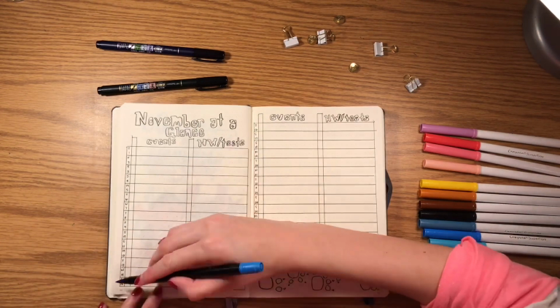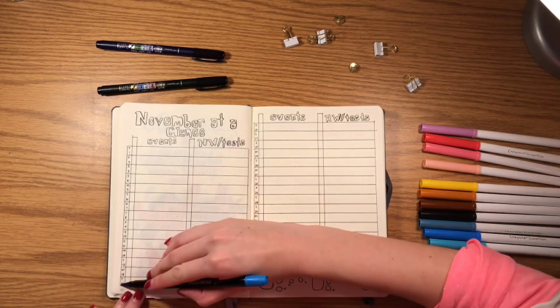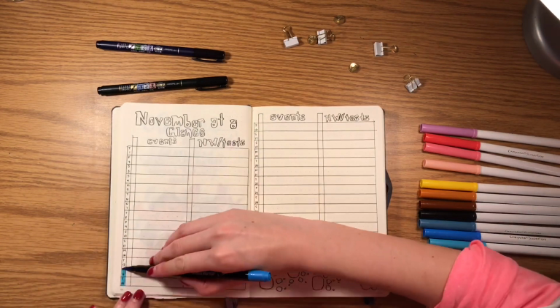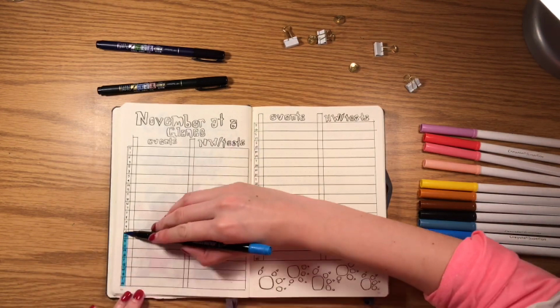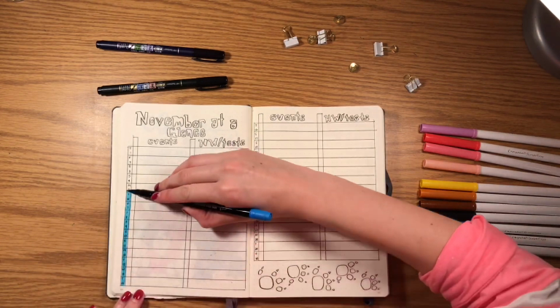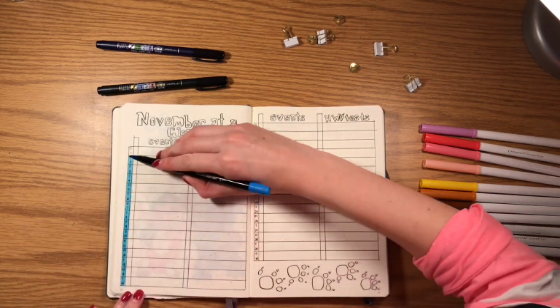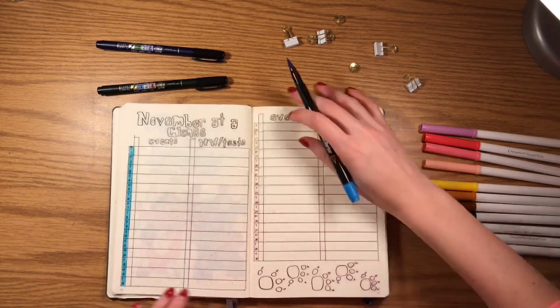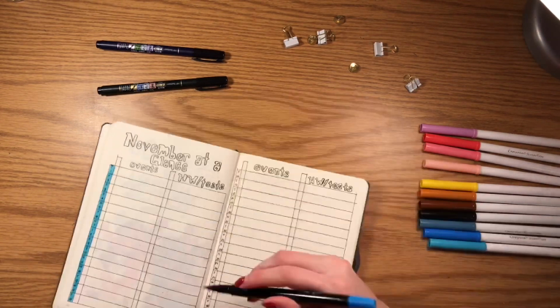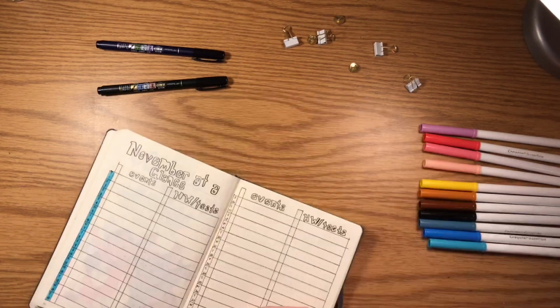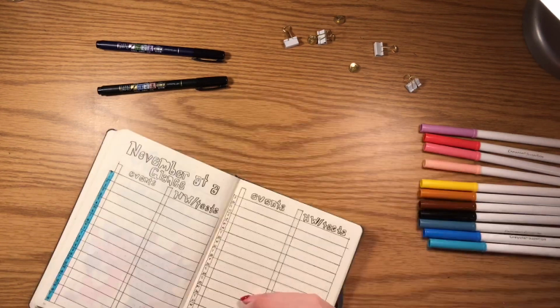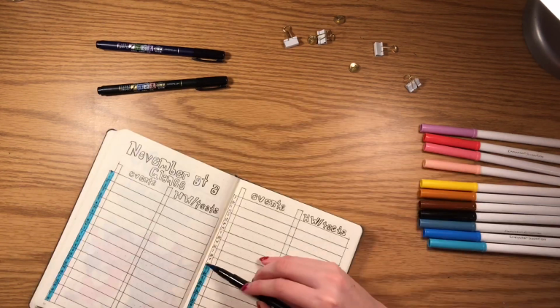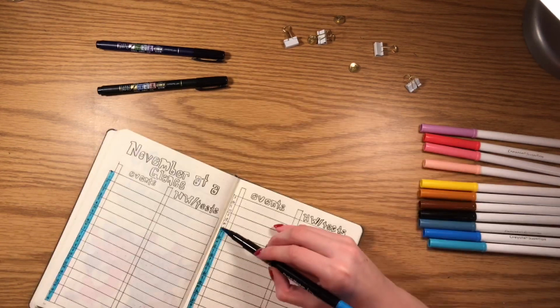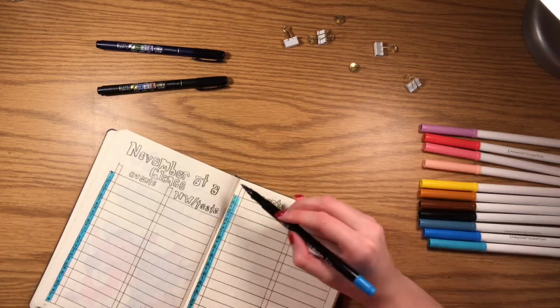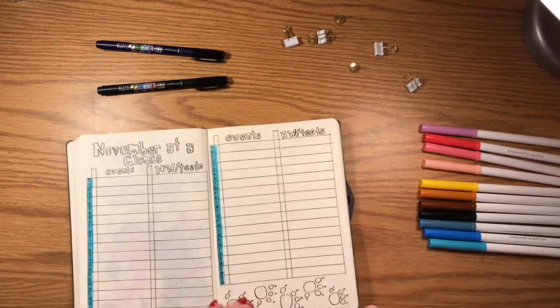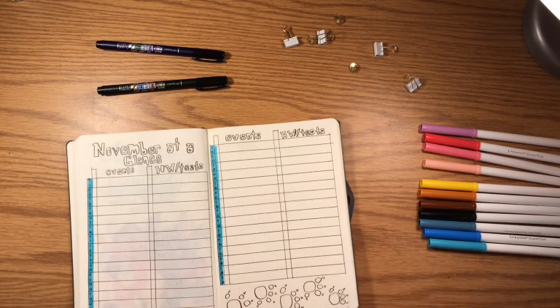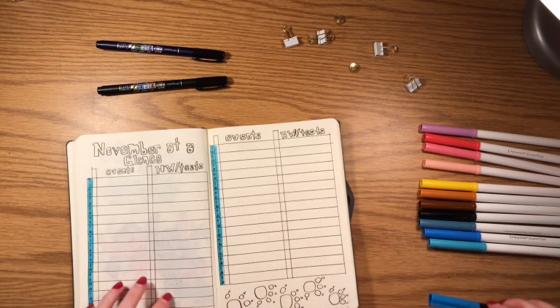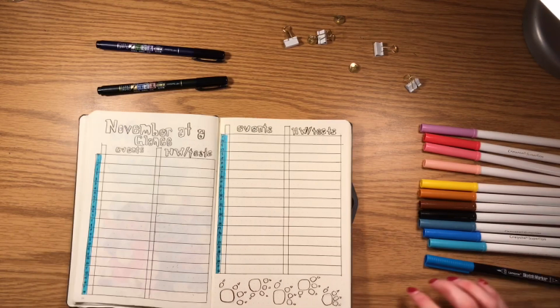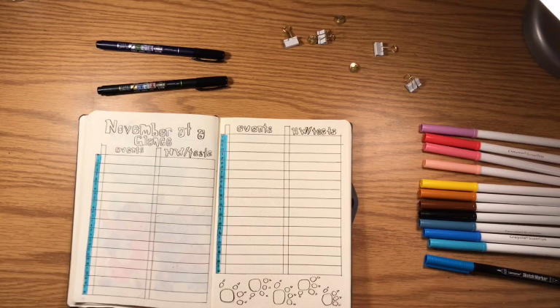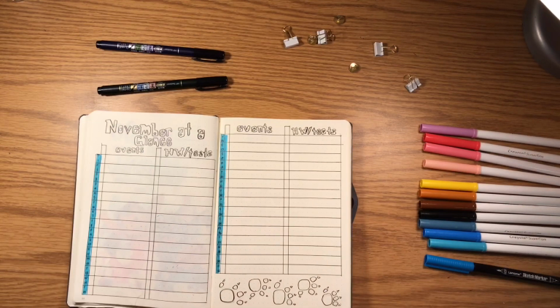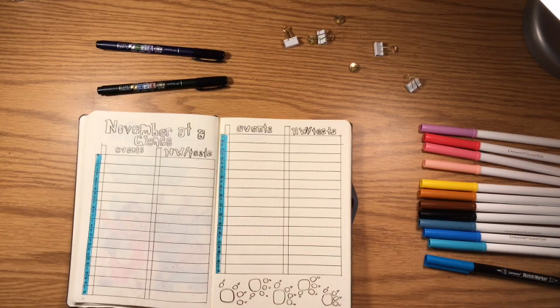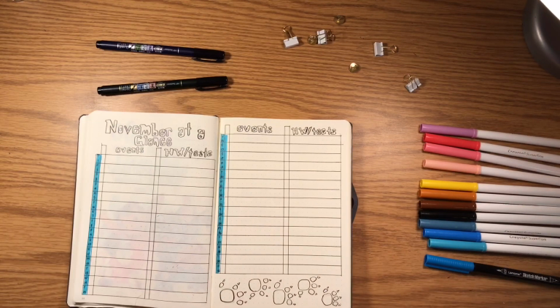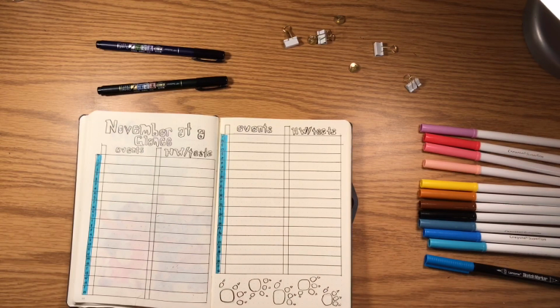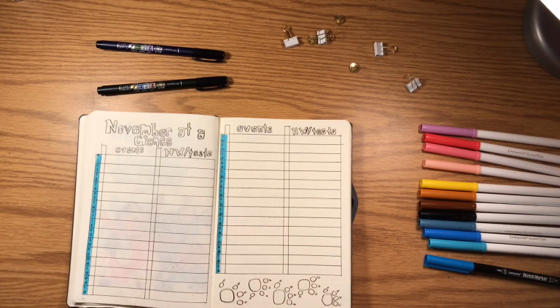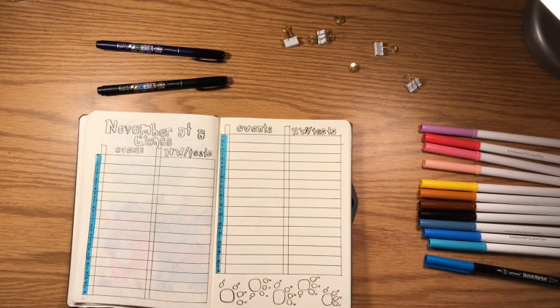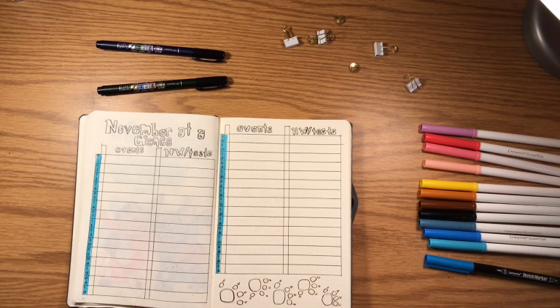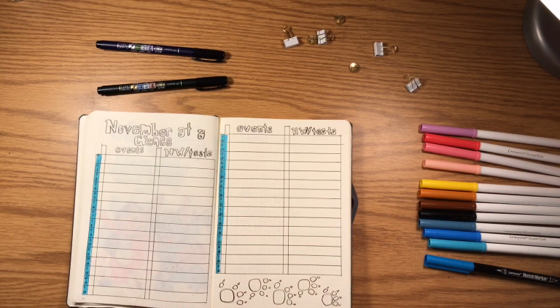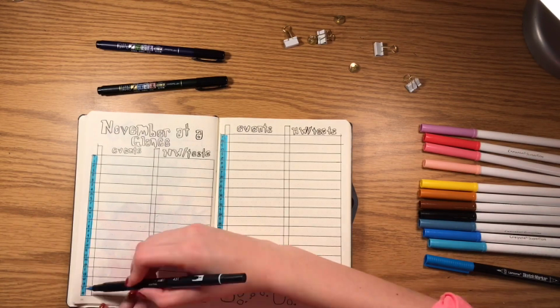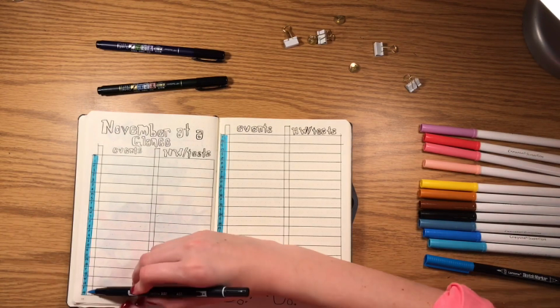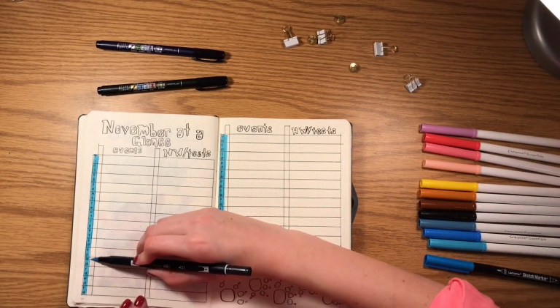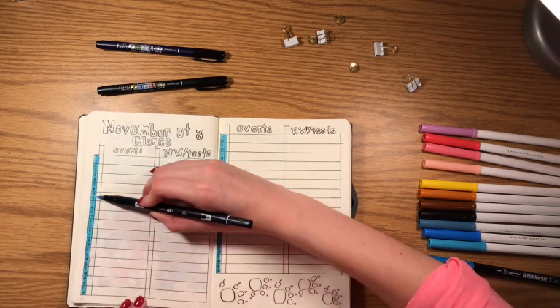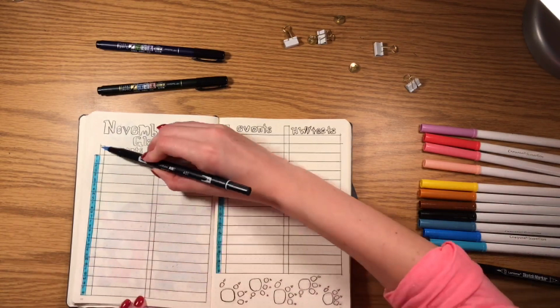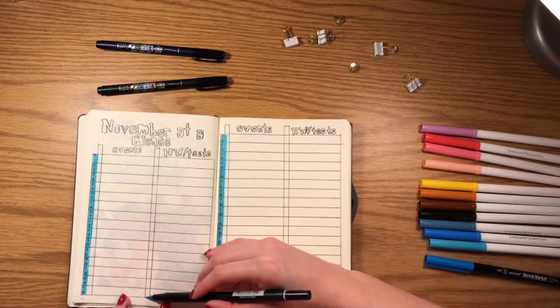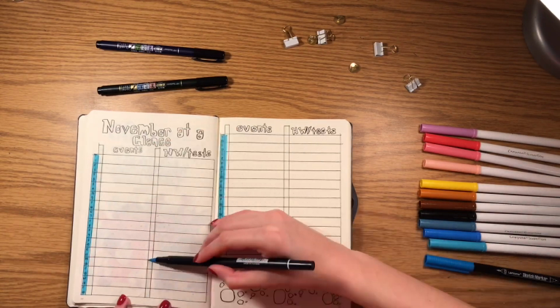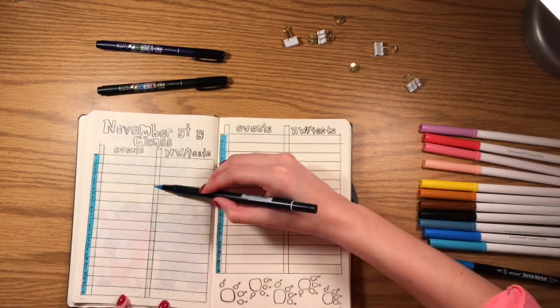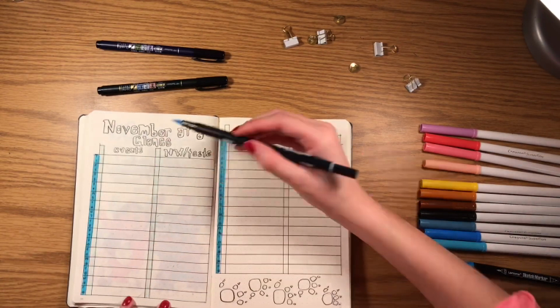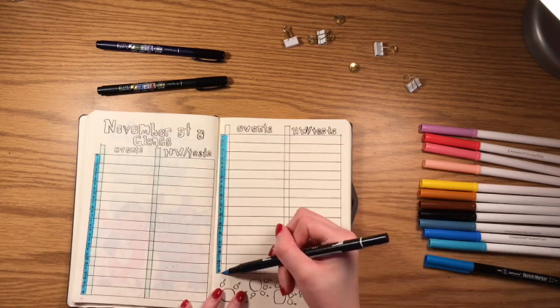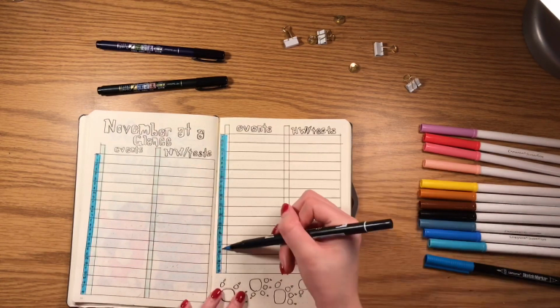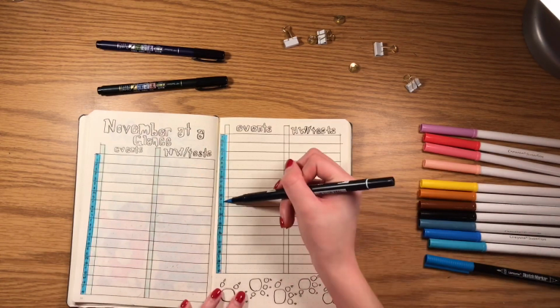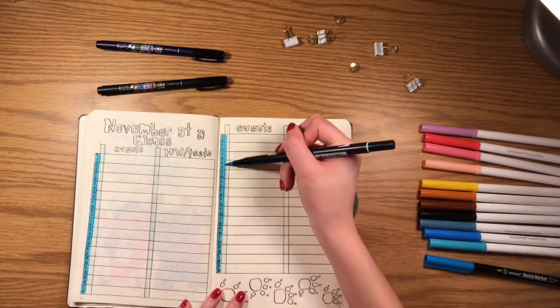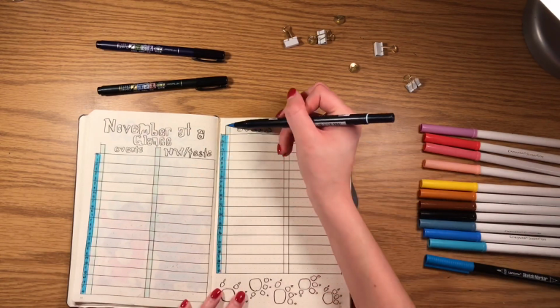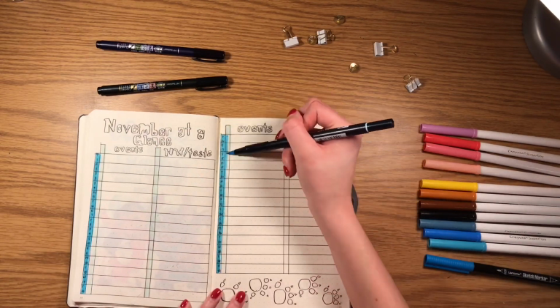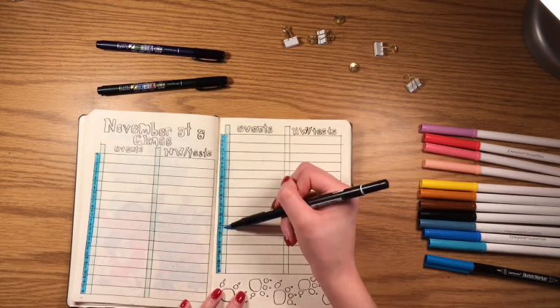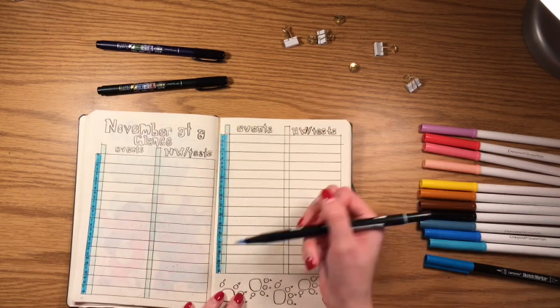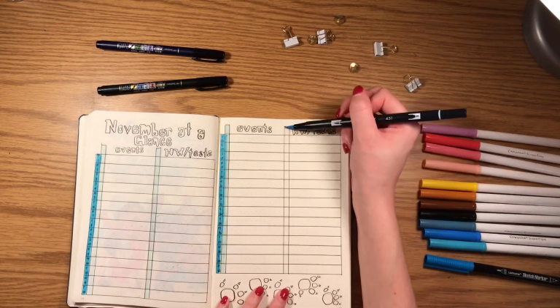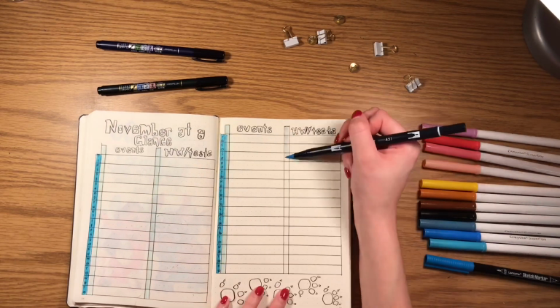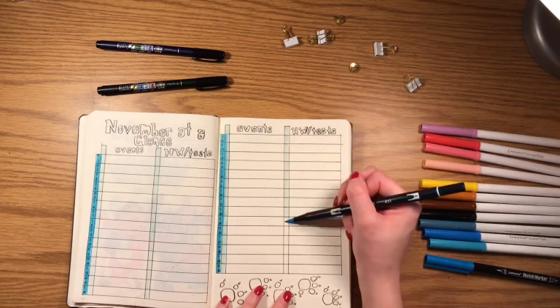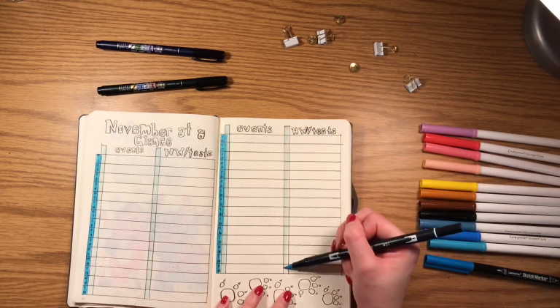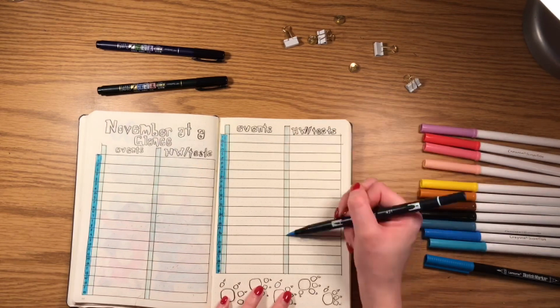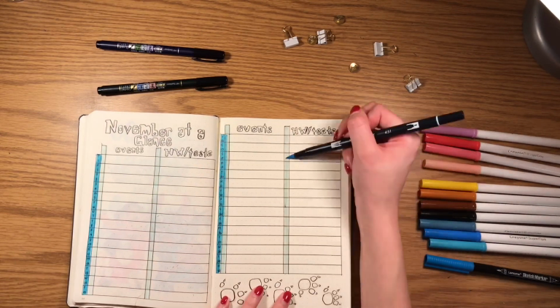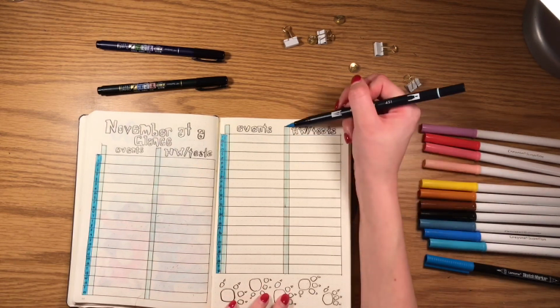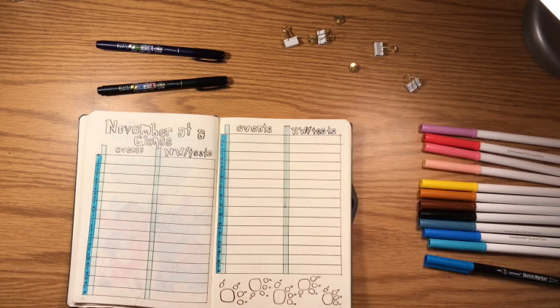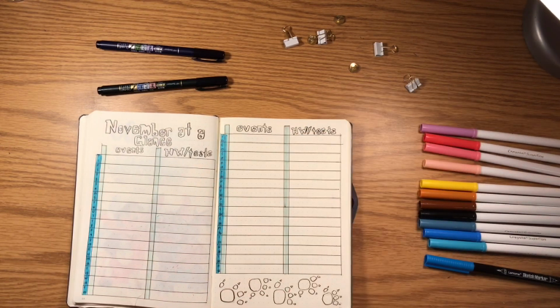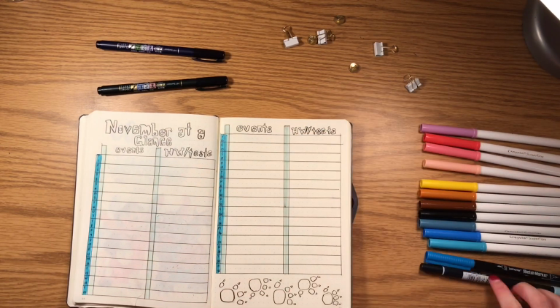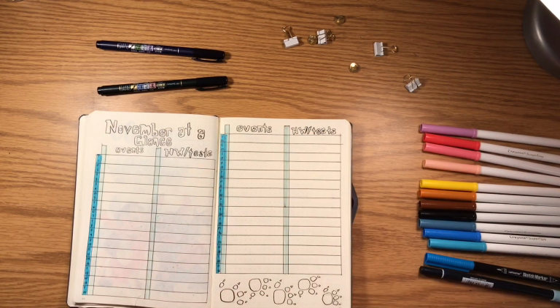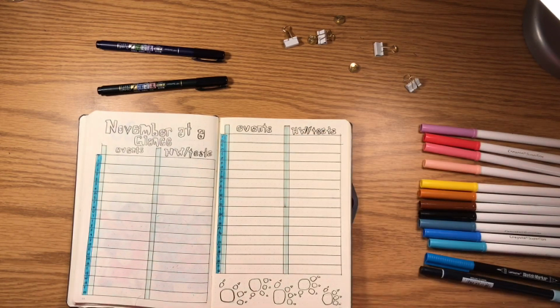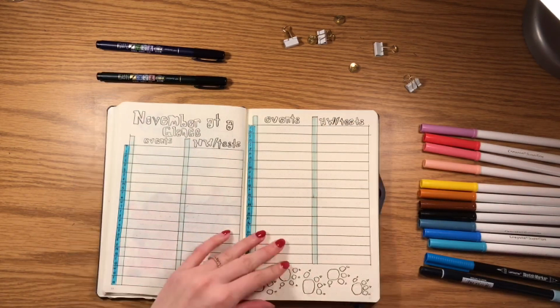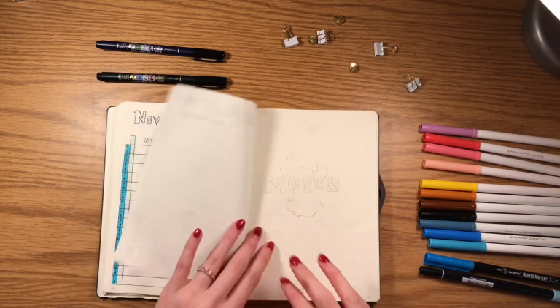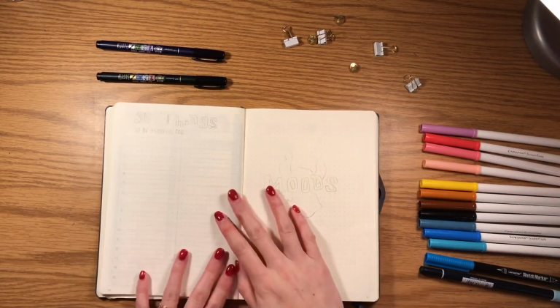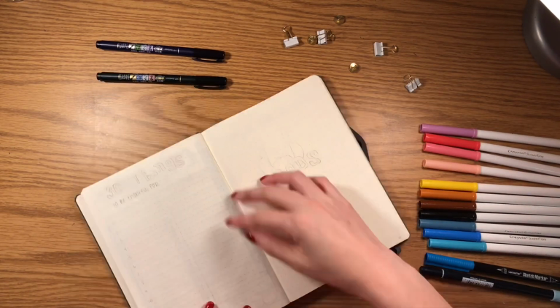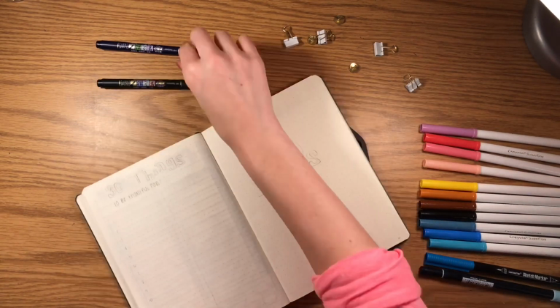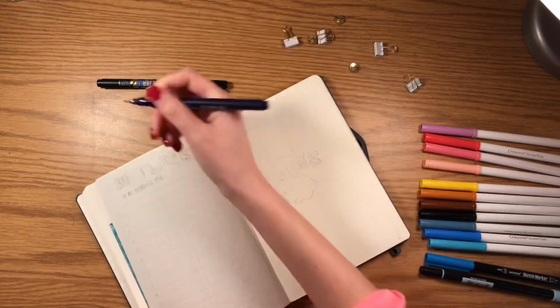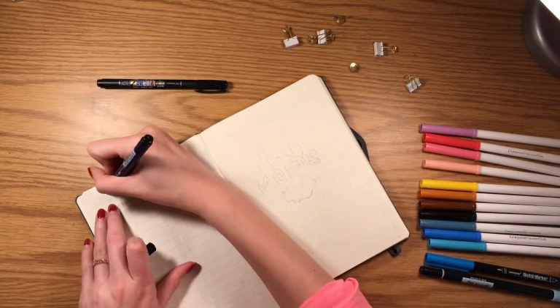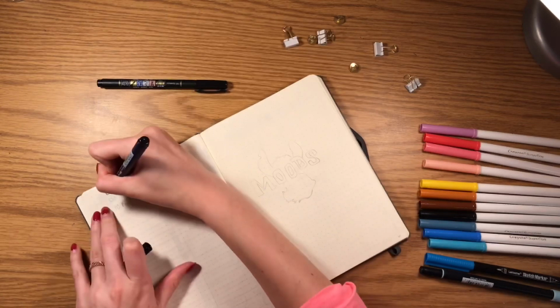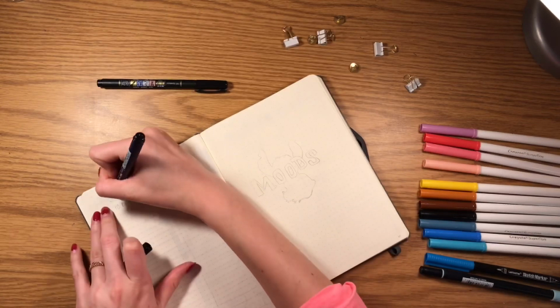To stay consistent with the theme, I also used my Limon brush pen and my Tombow brush pen to add color to these columns.